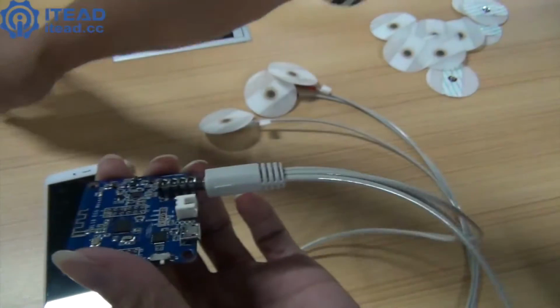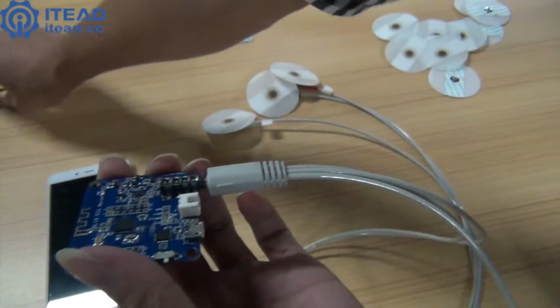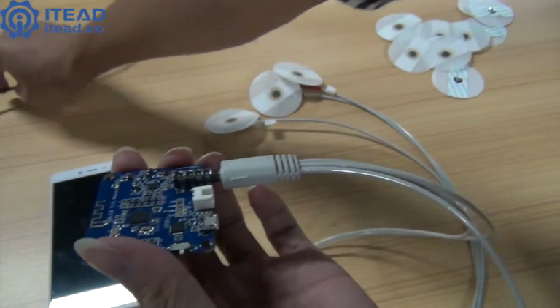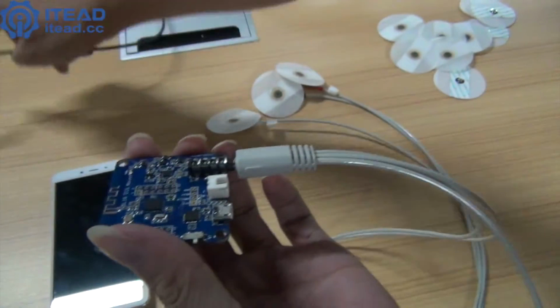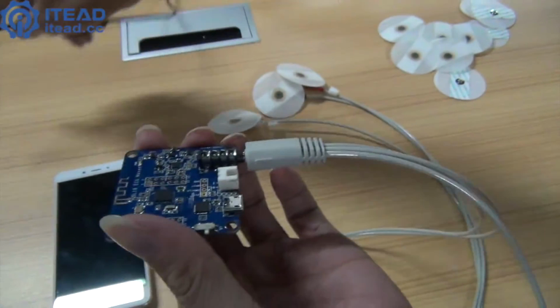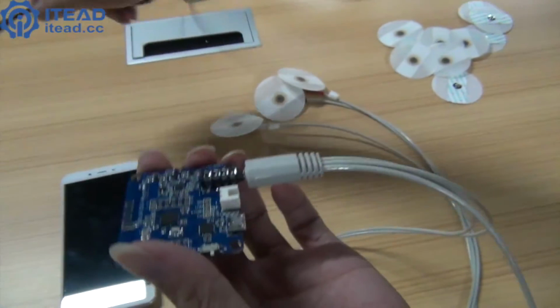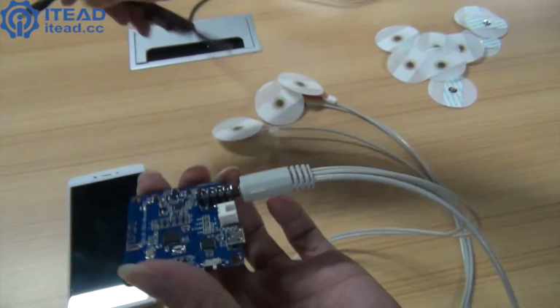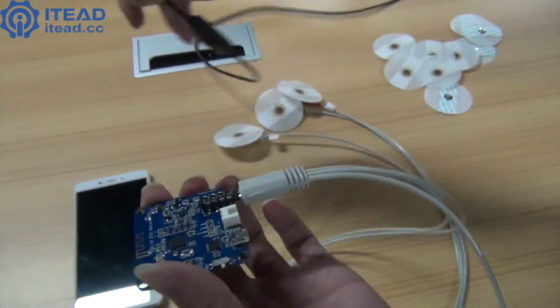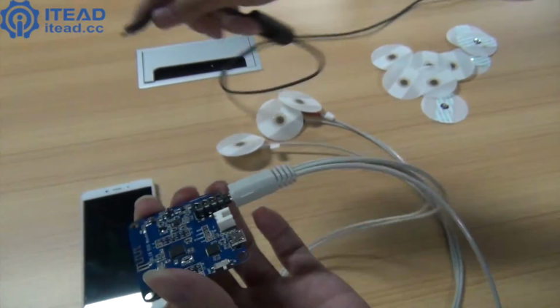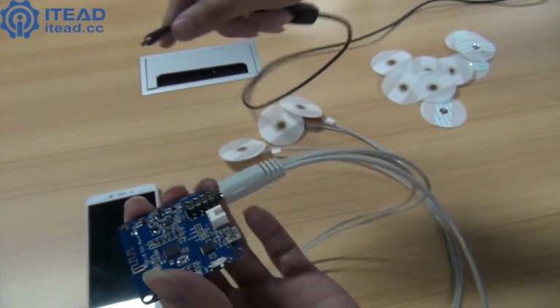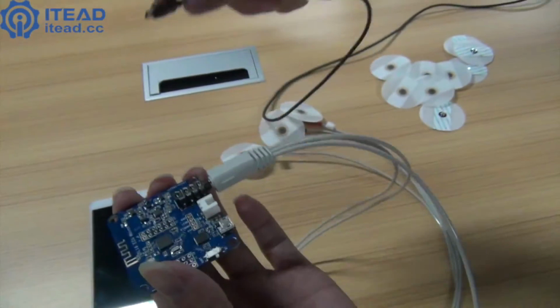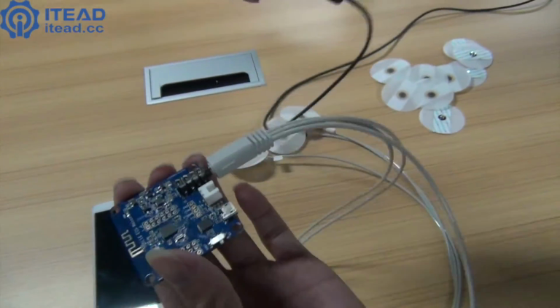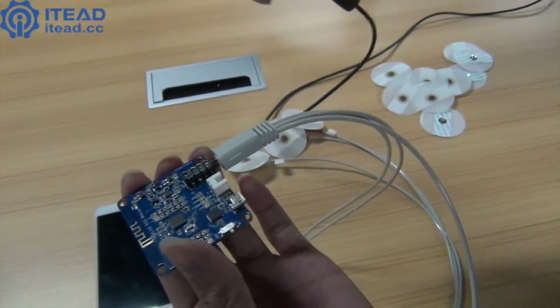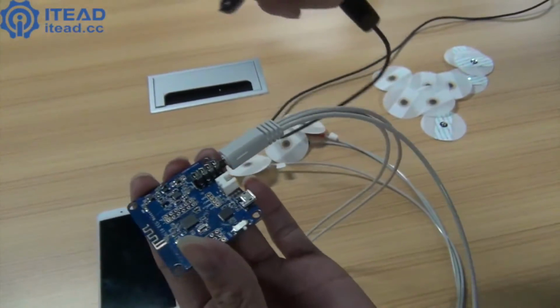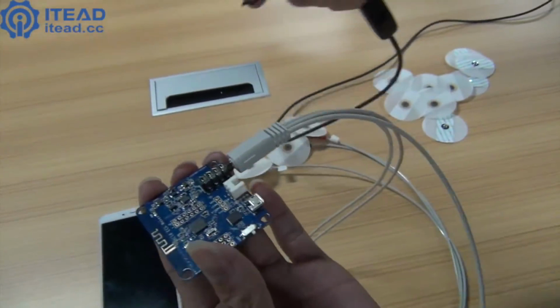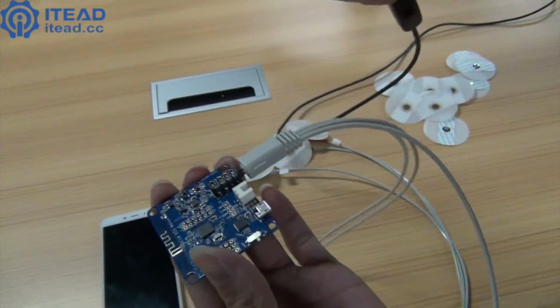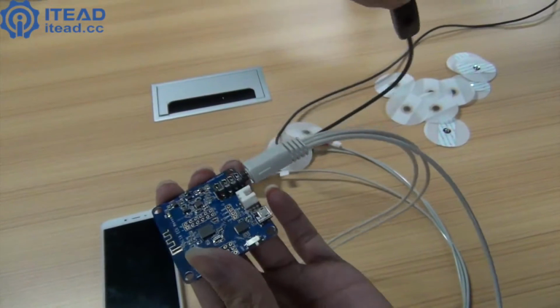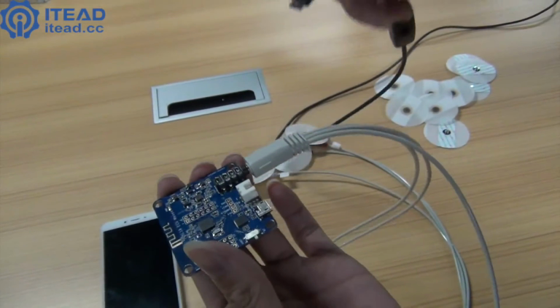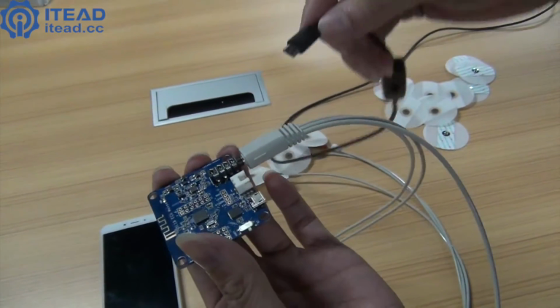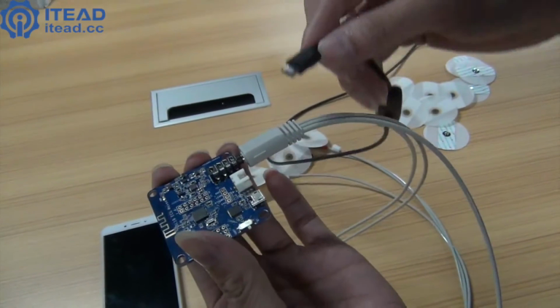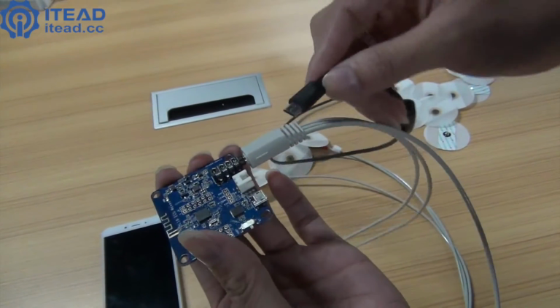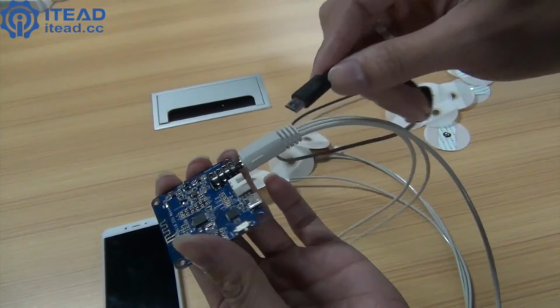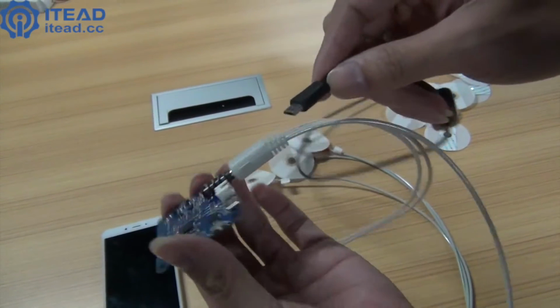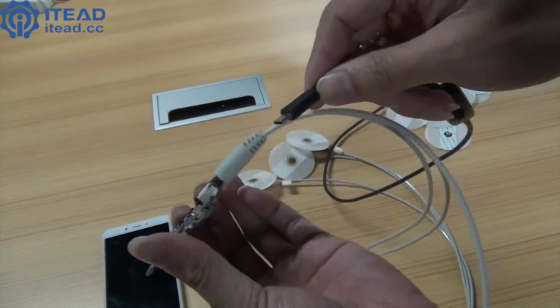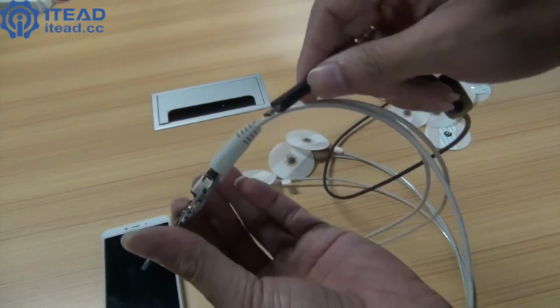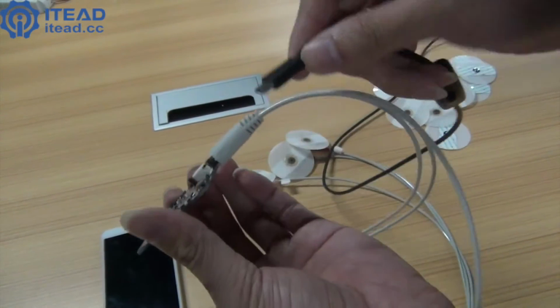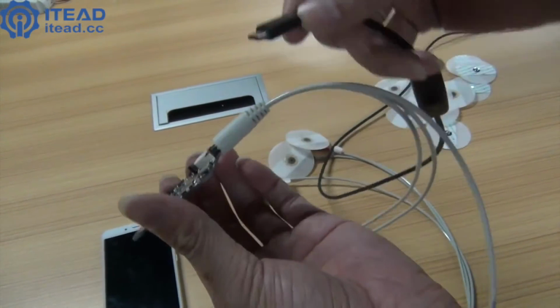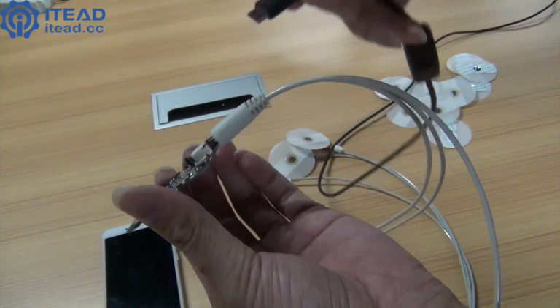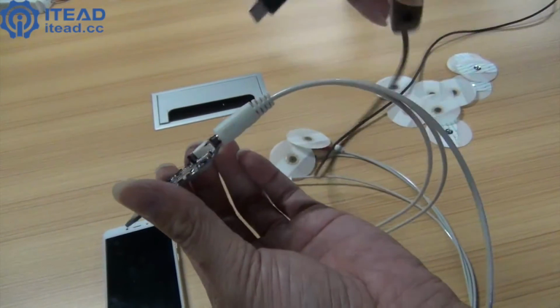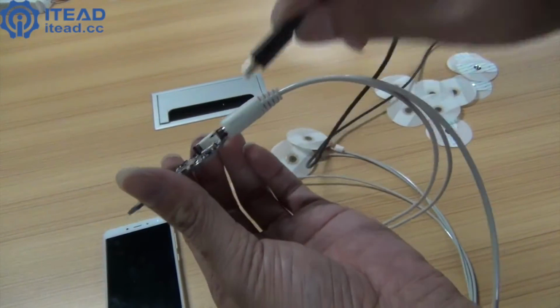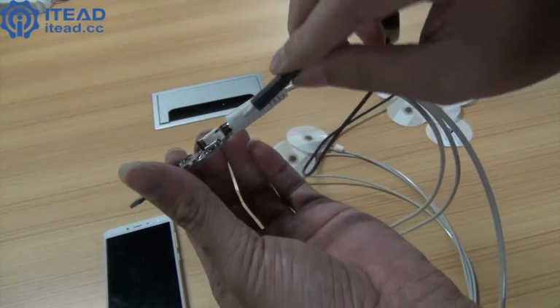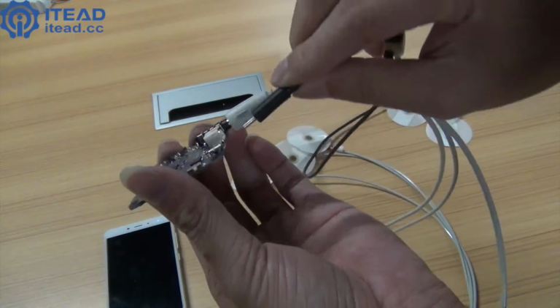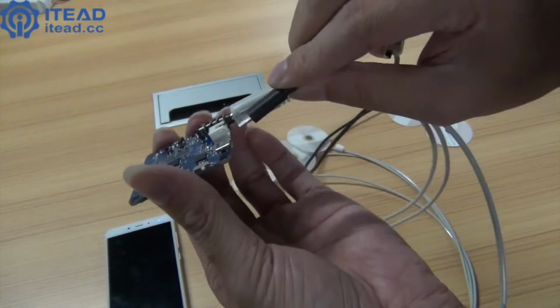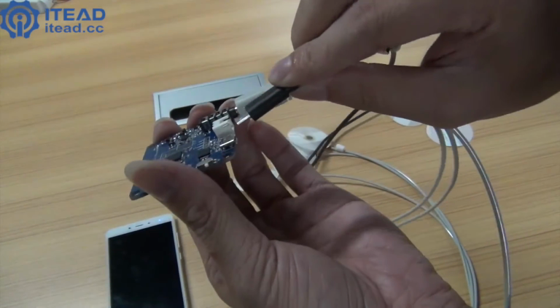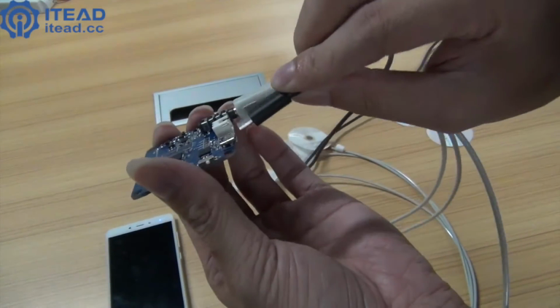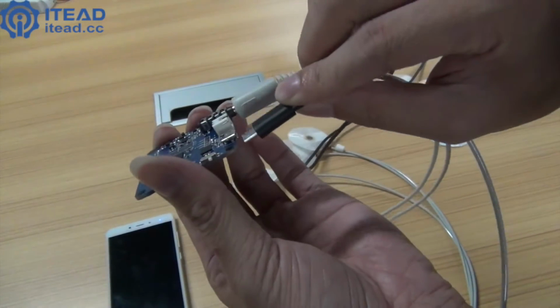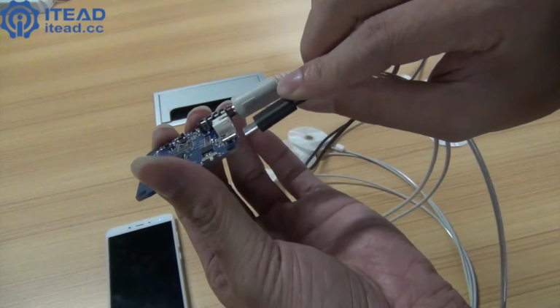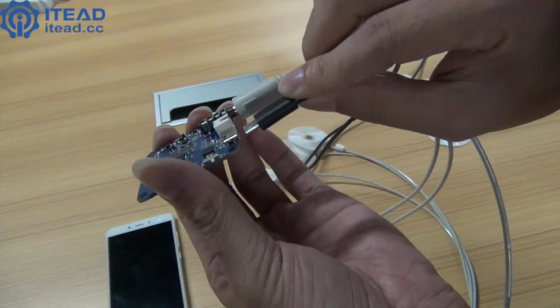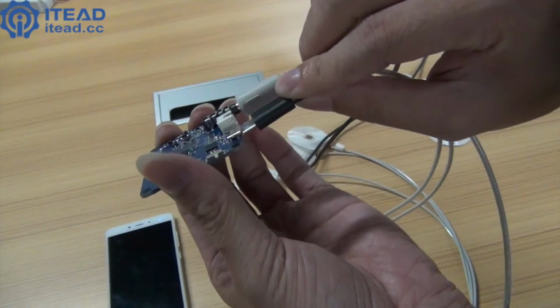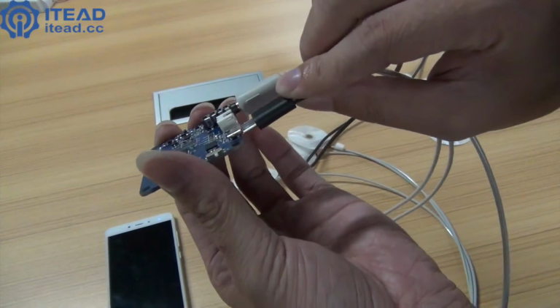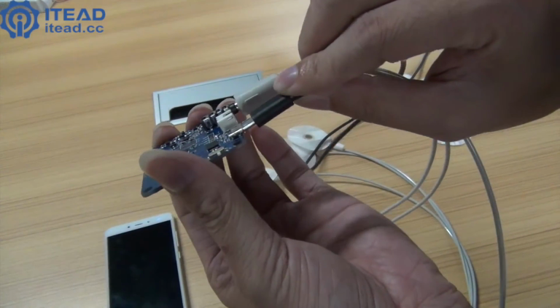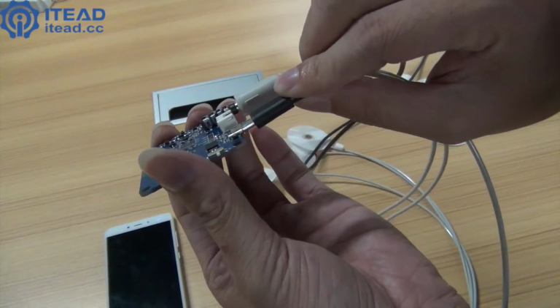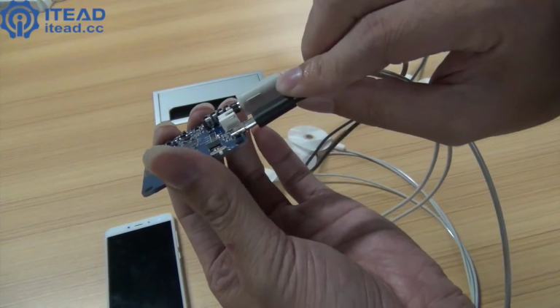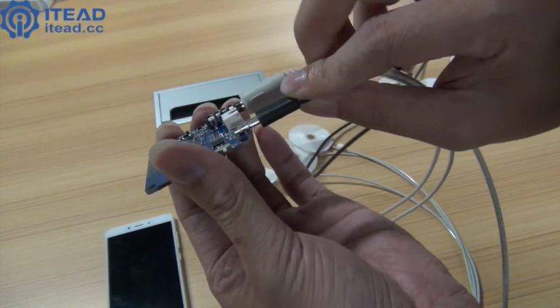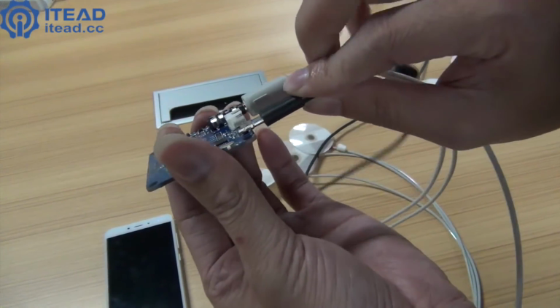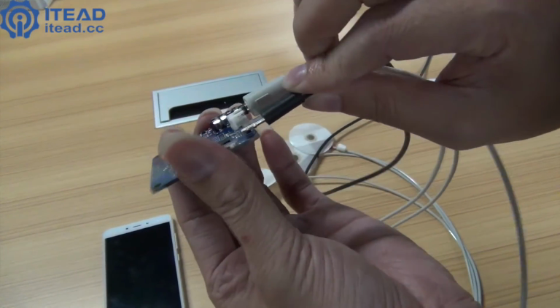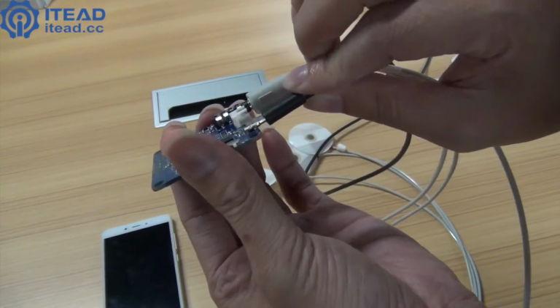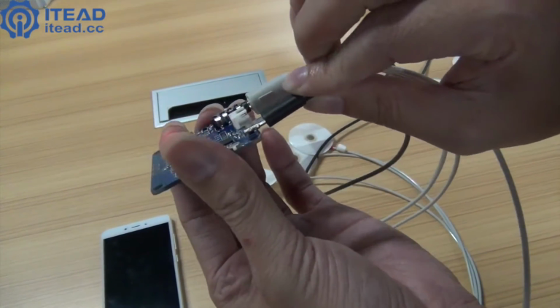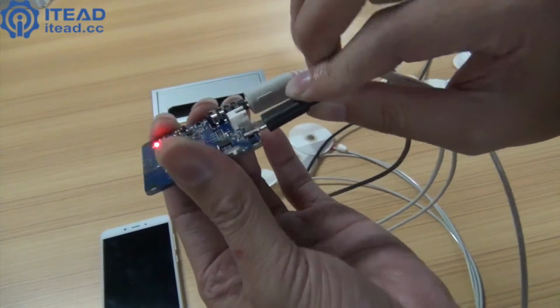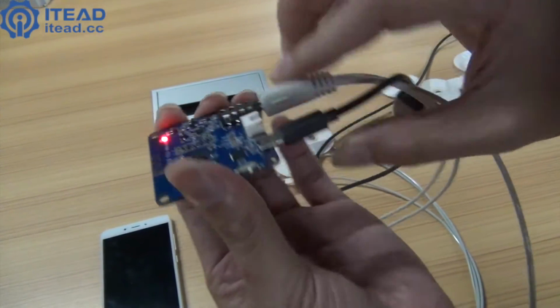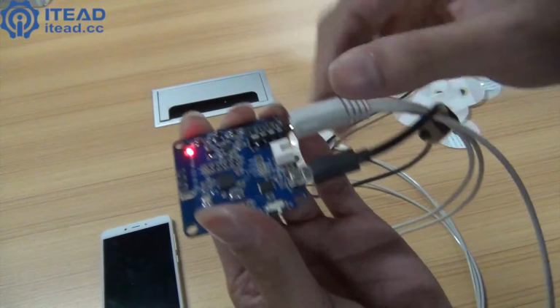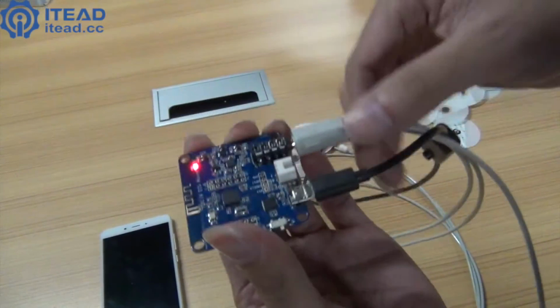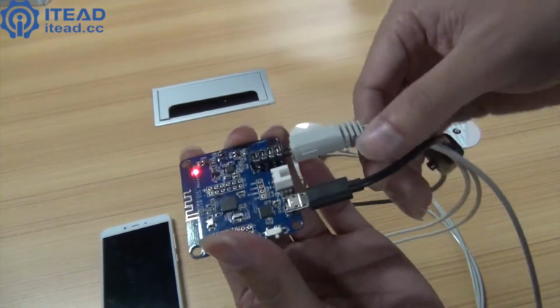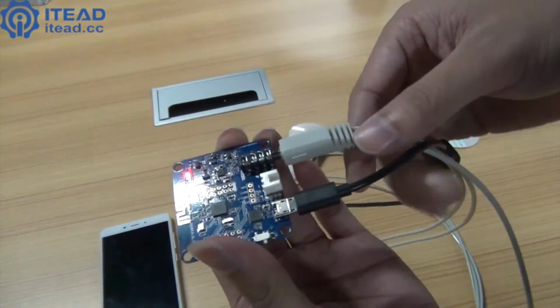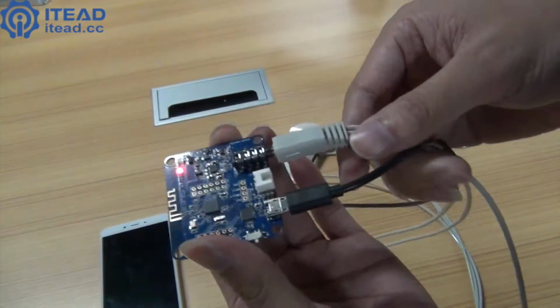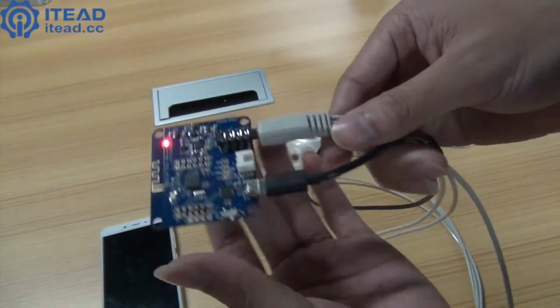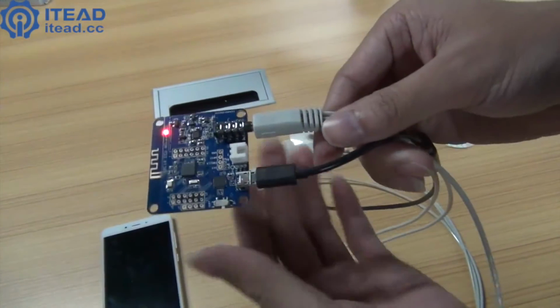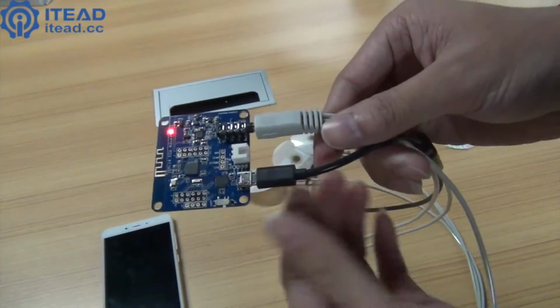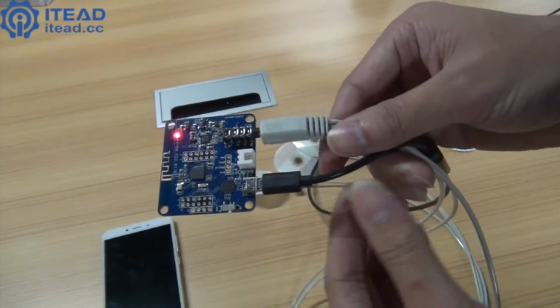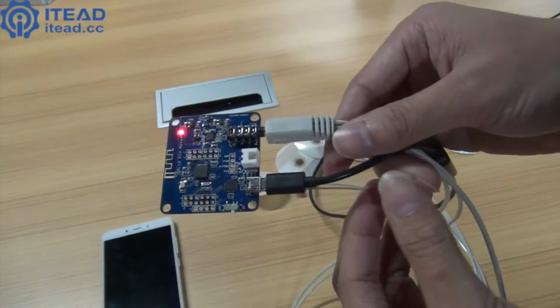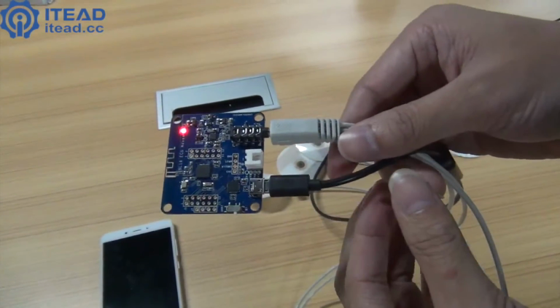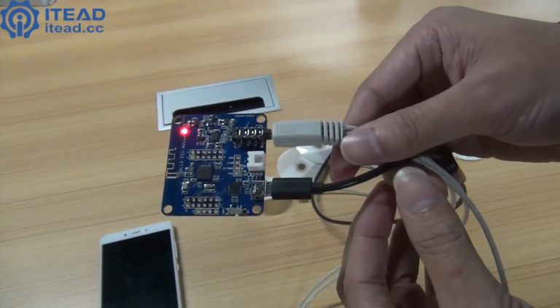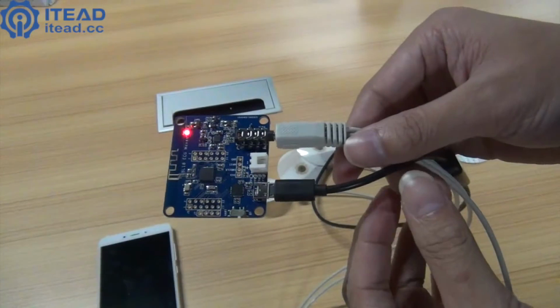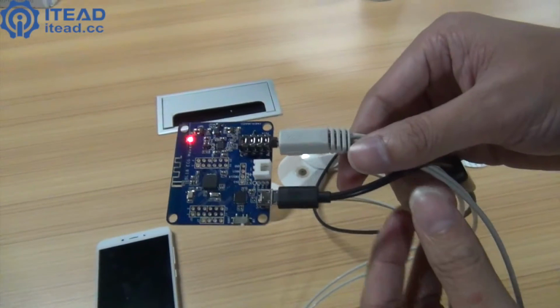Next, plug the power wire into it and then power it on. You can see the power indicator is on.